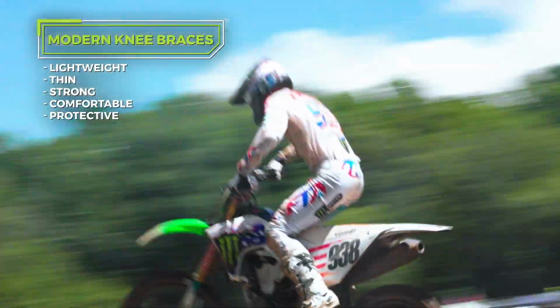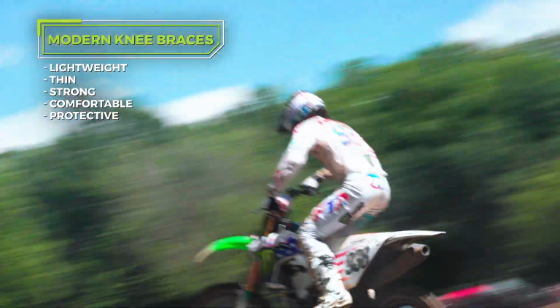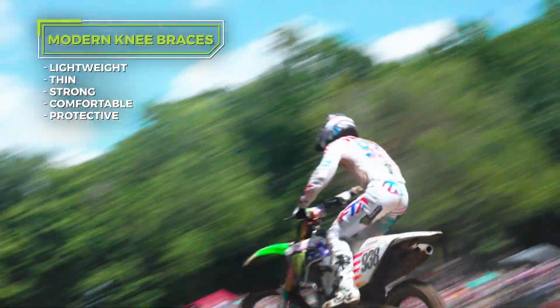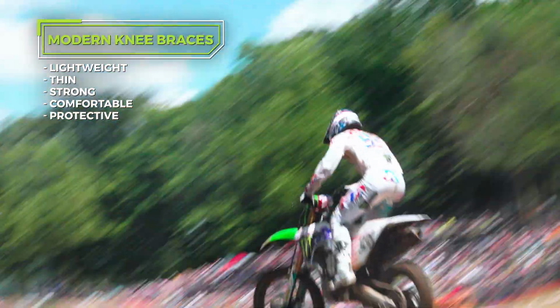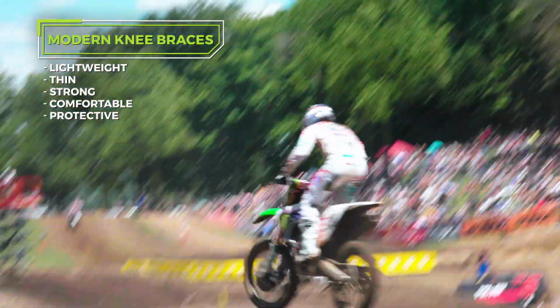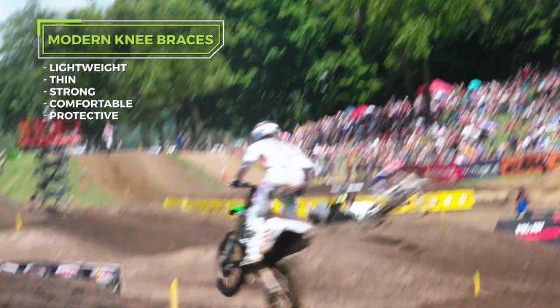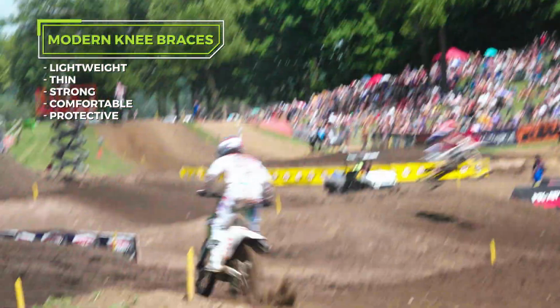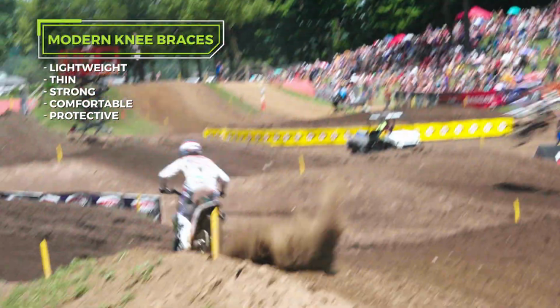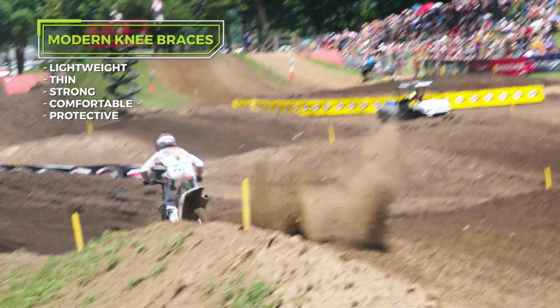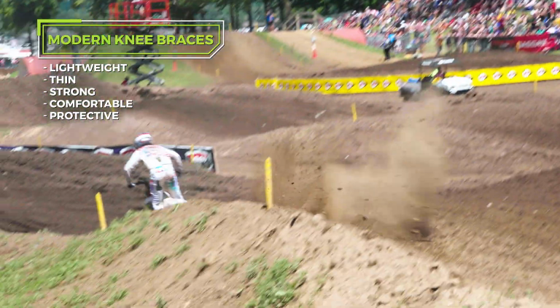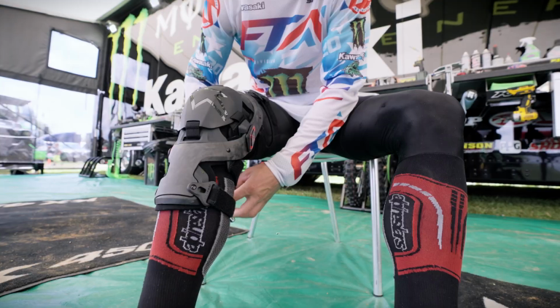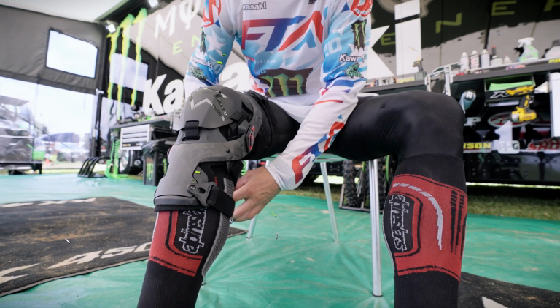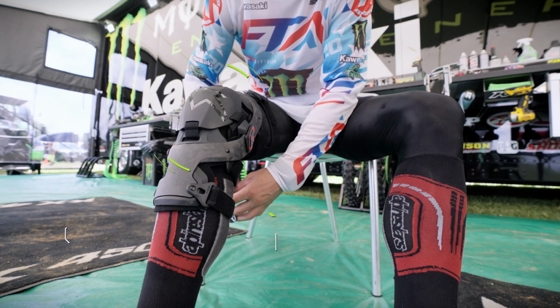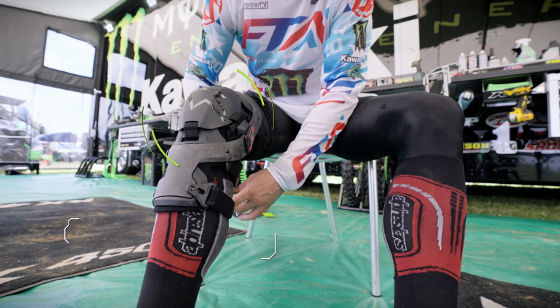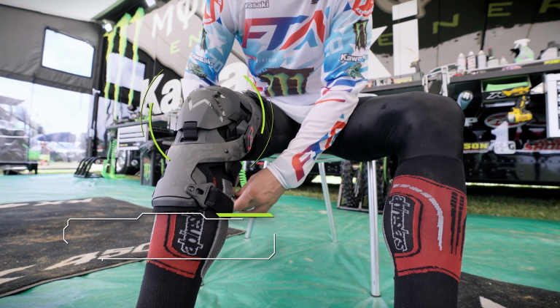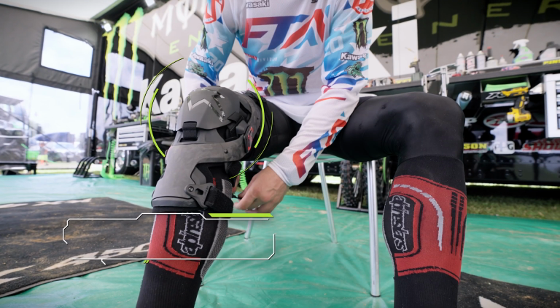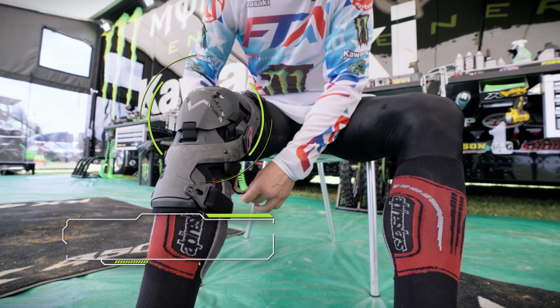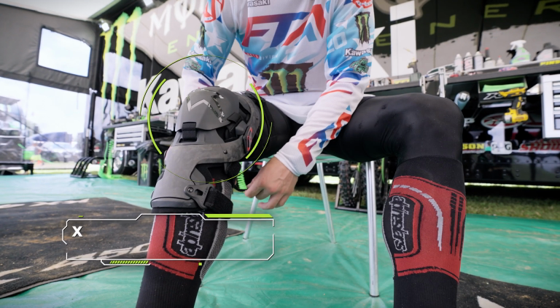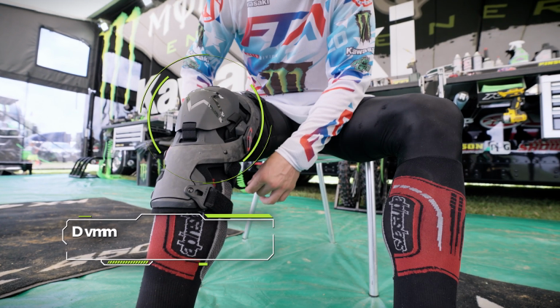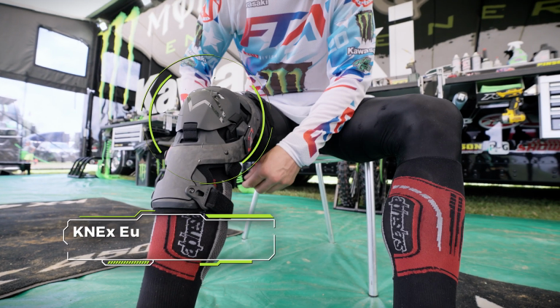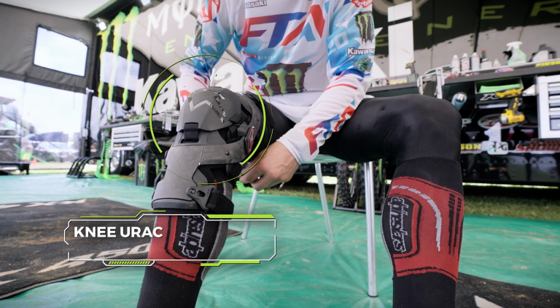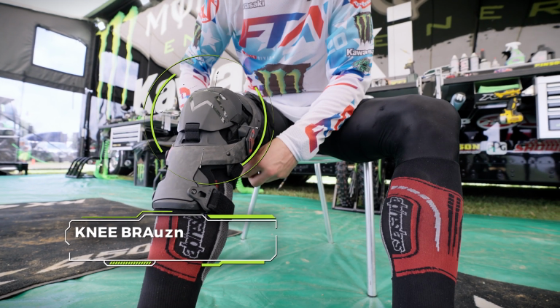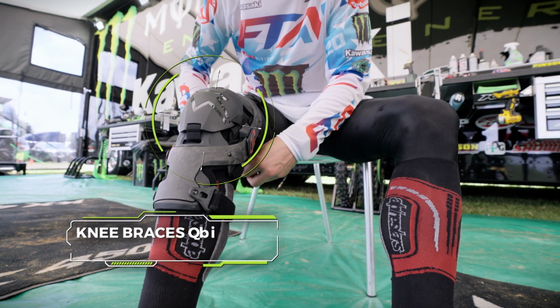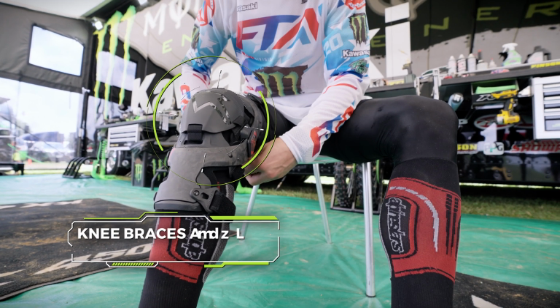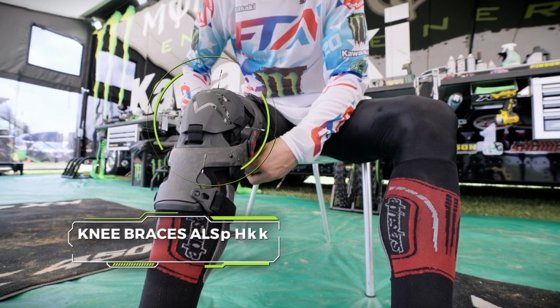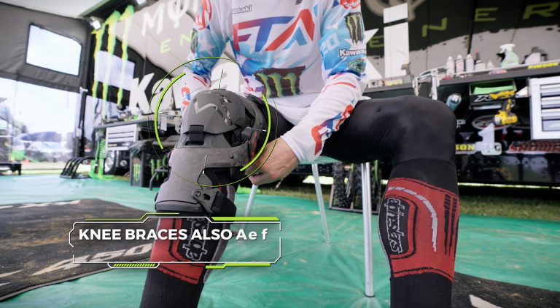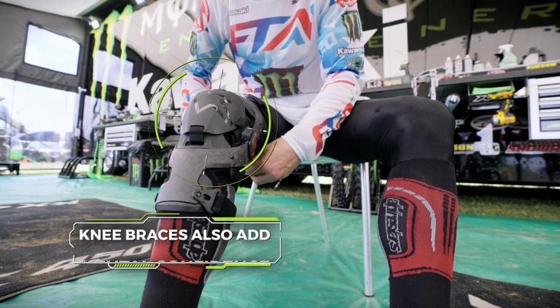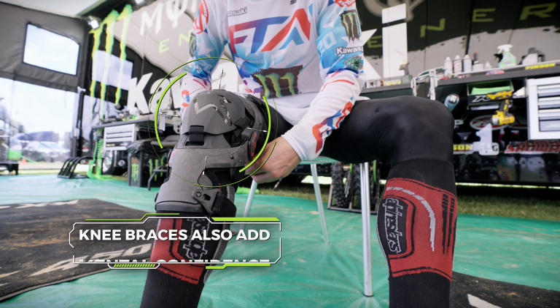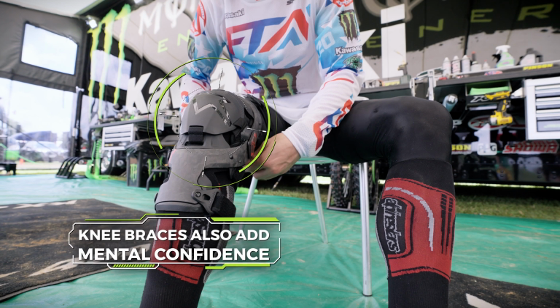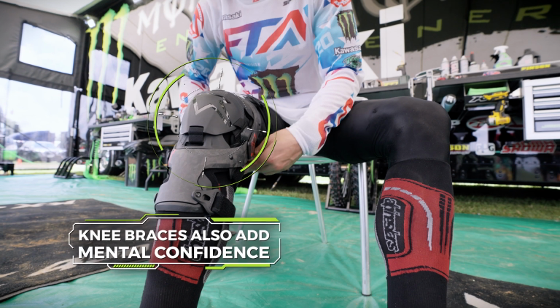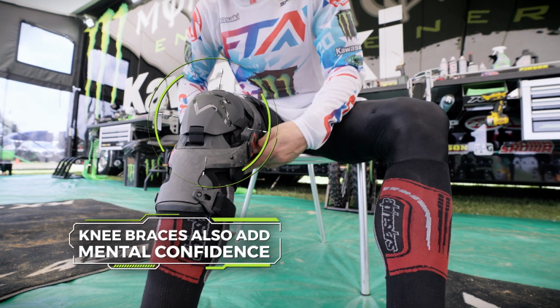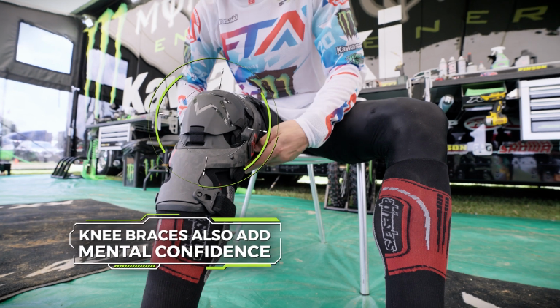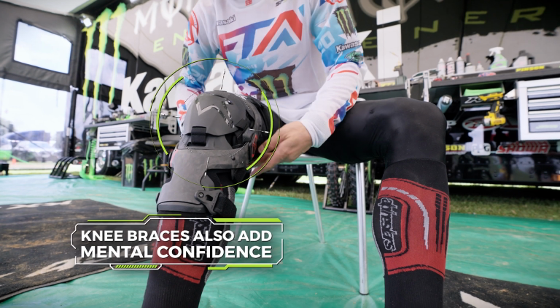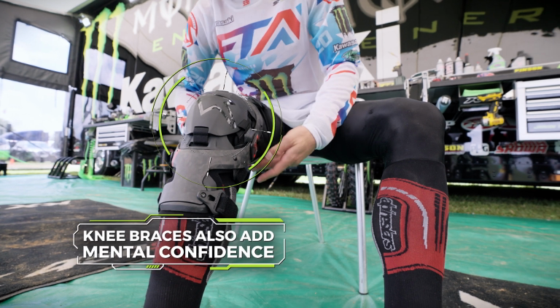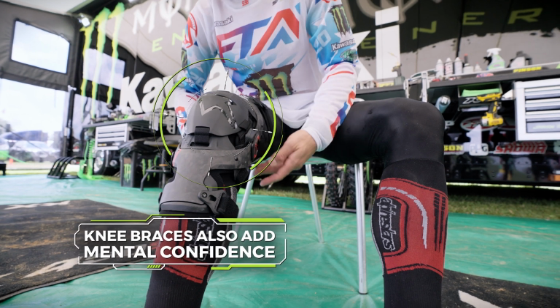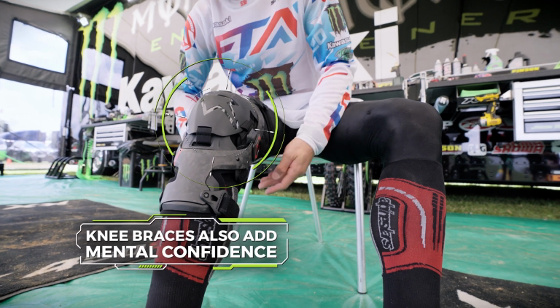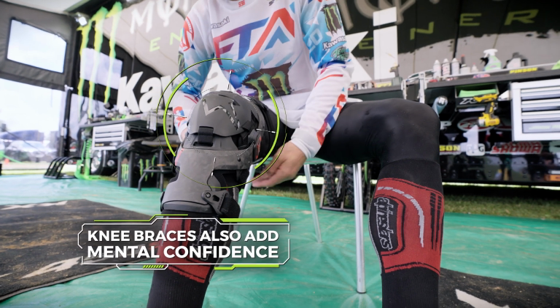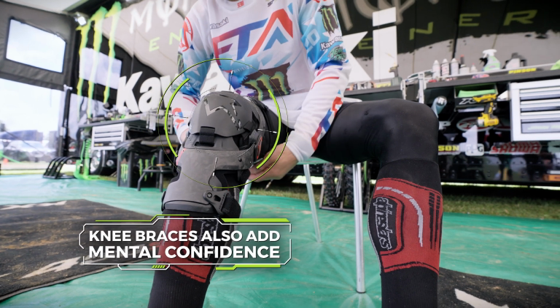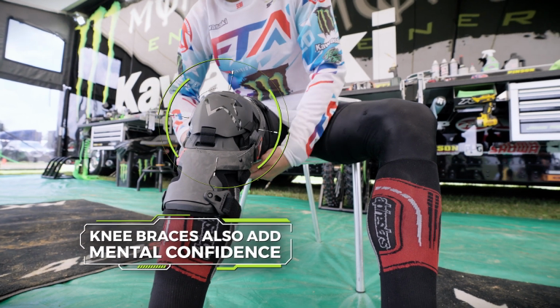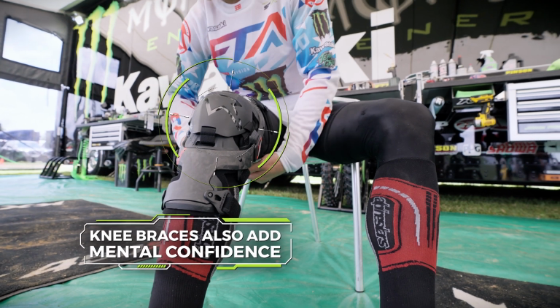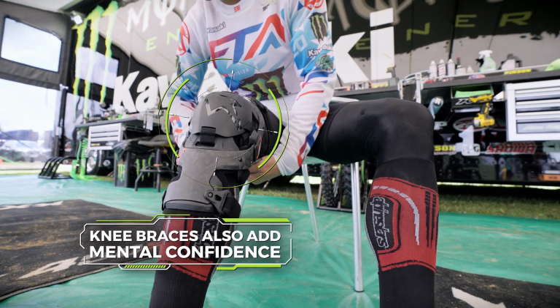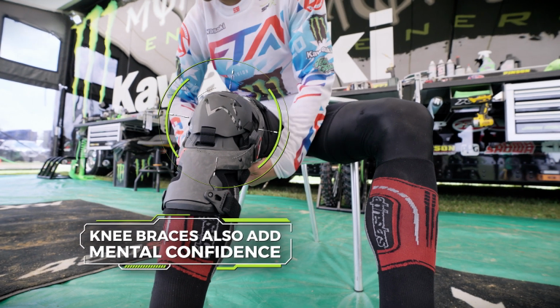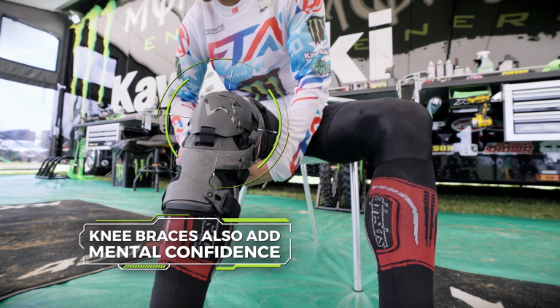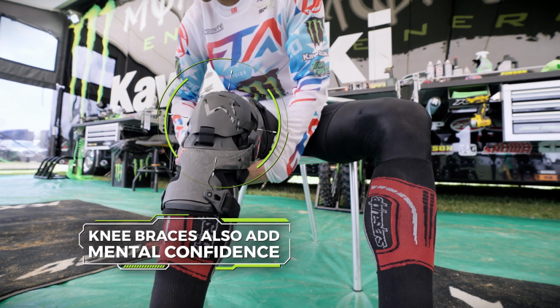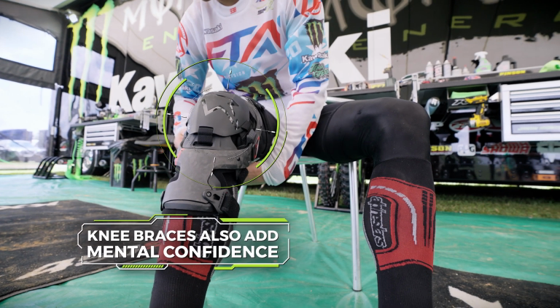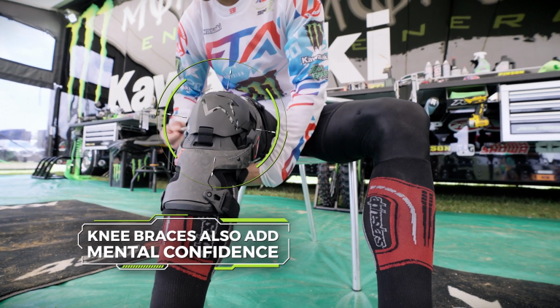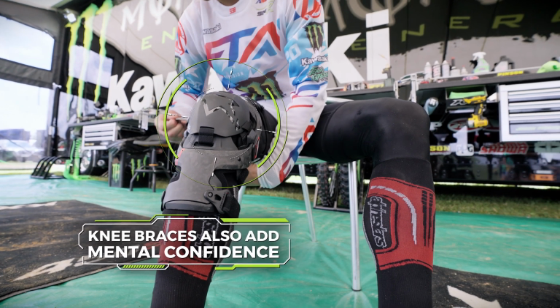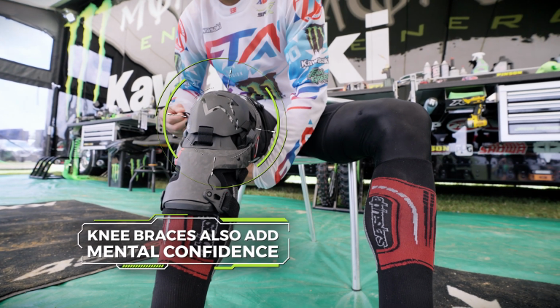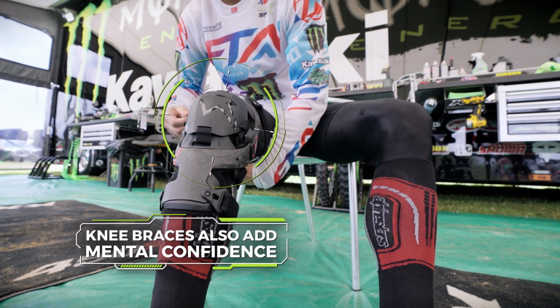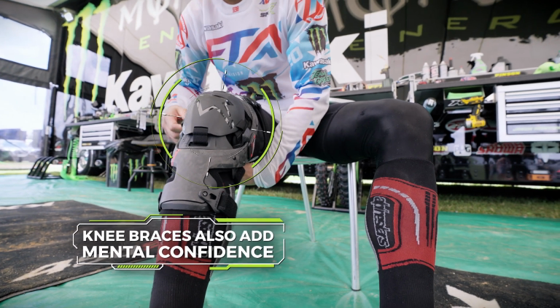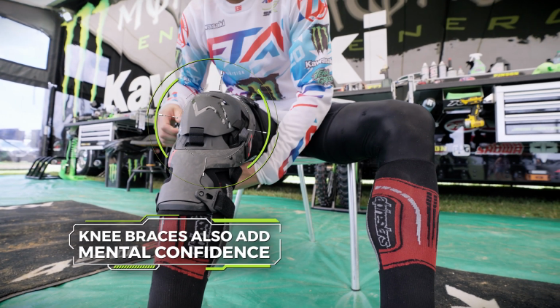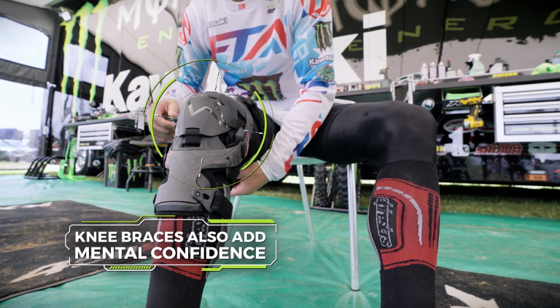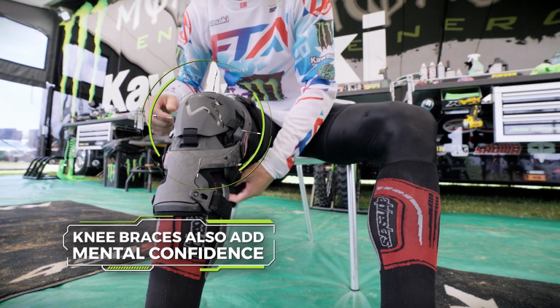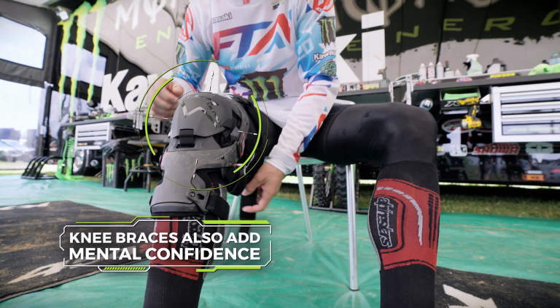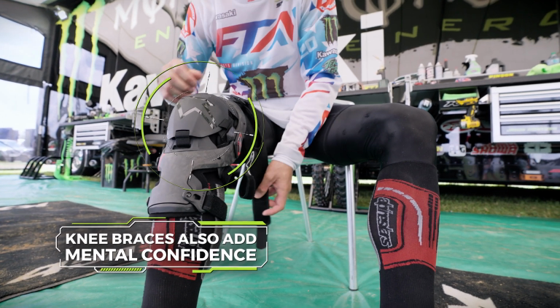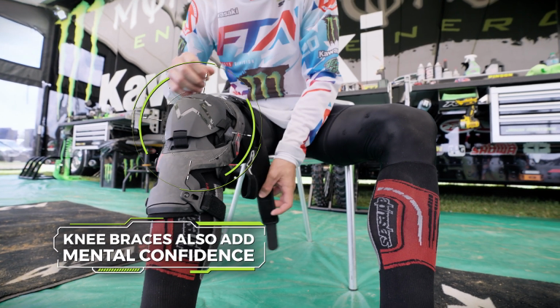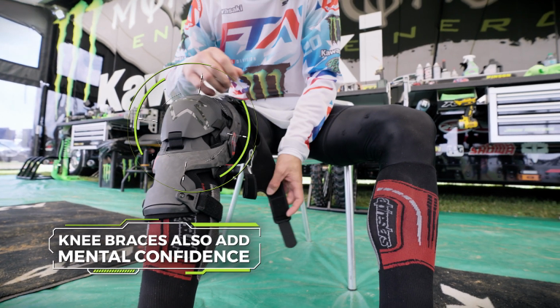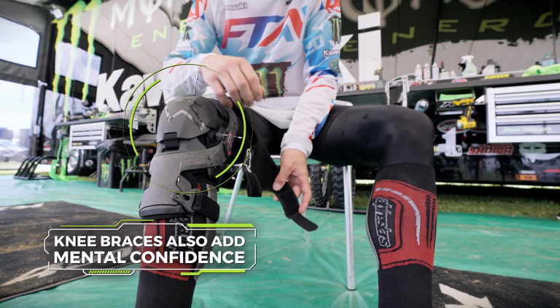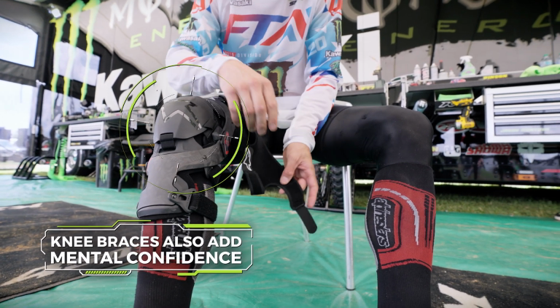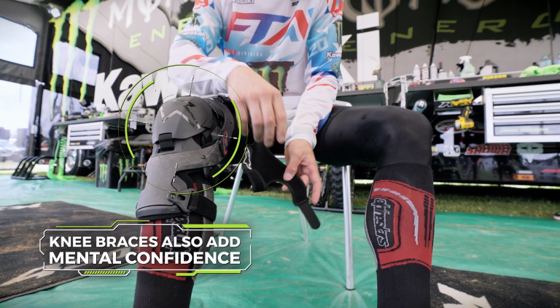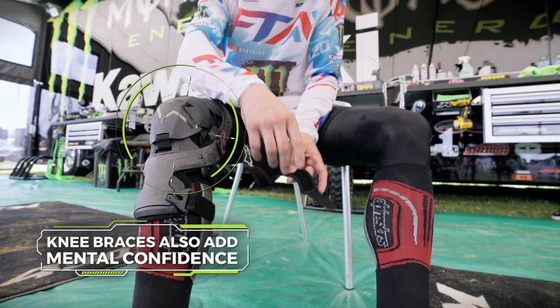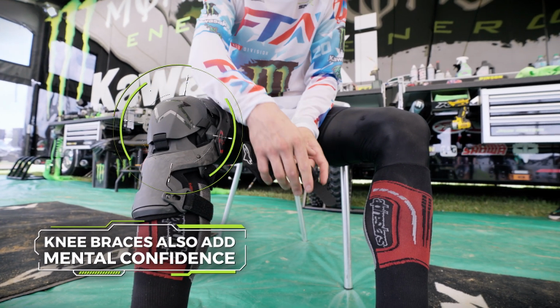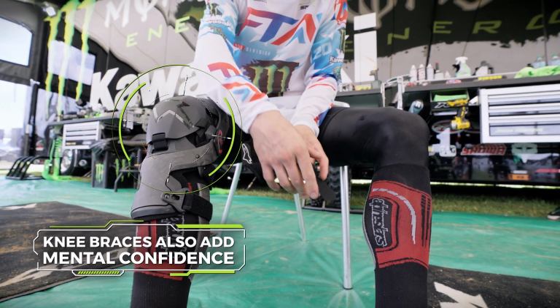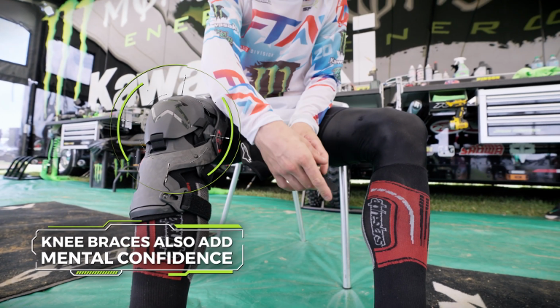Nowadays the knee braces I'm wearing are comfortable, they're slim, you feel protected, and I think that's important.